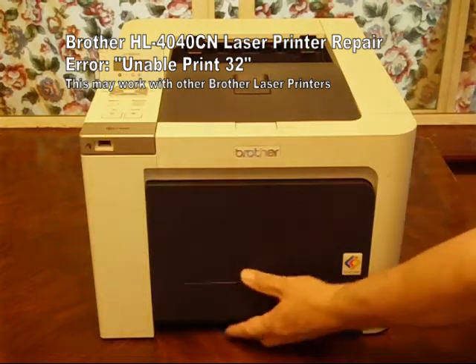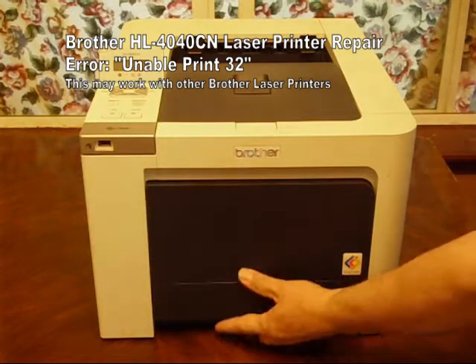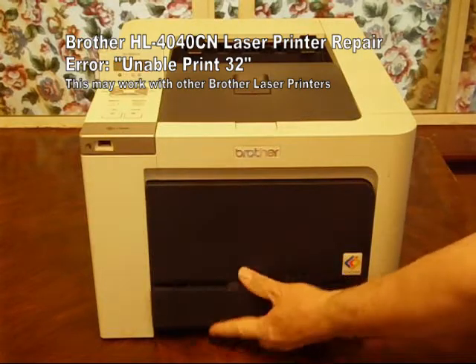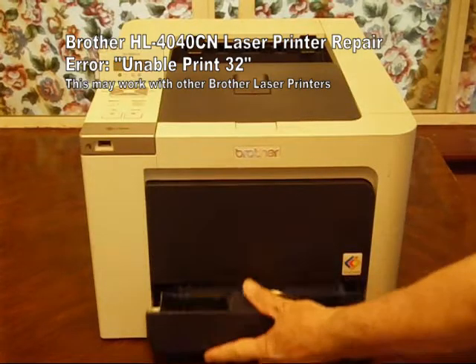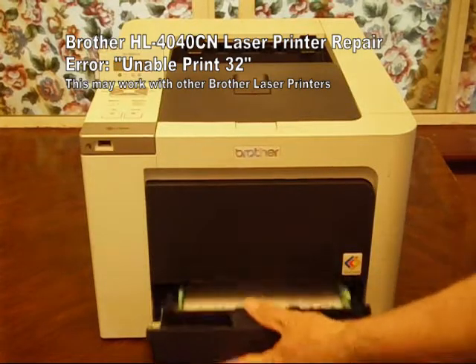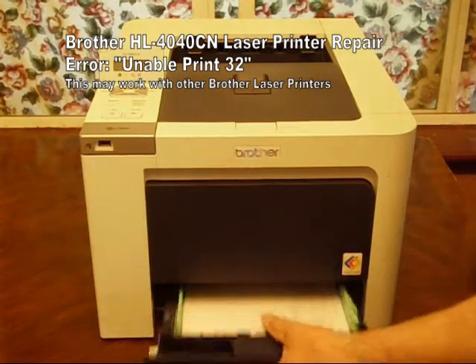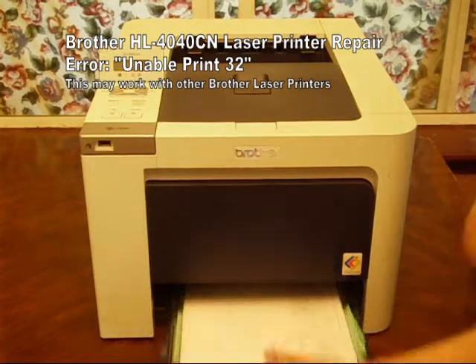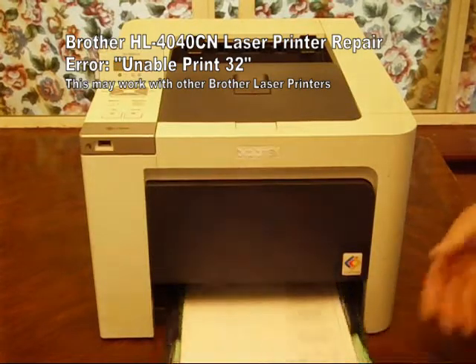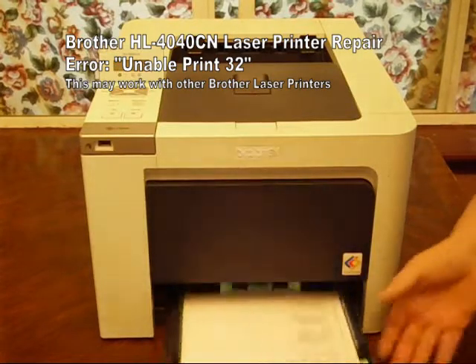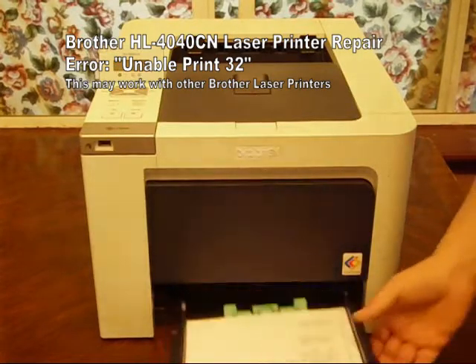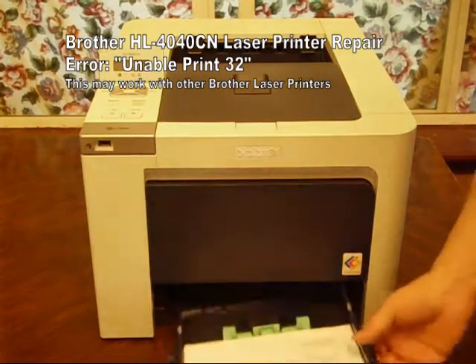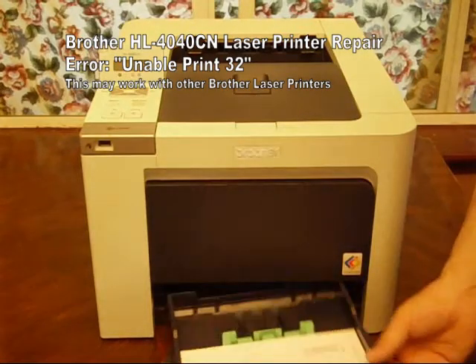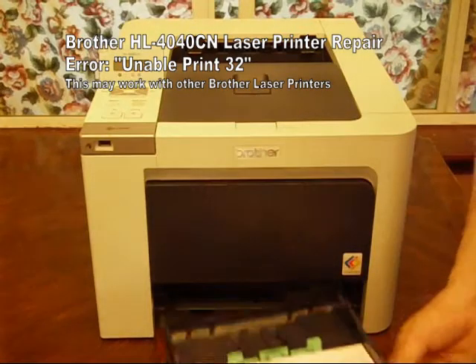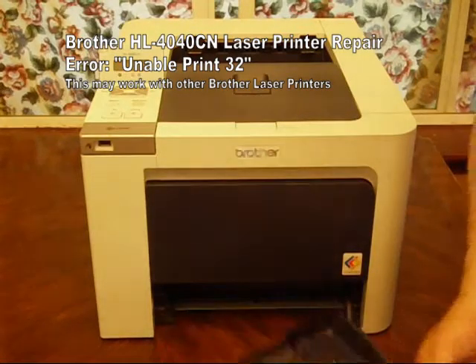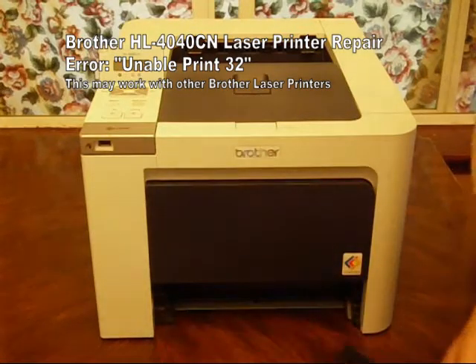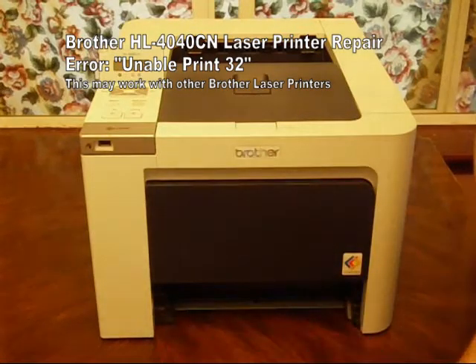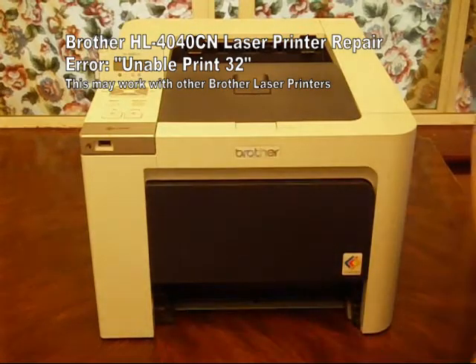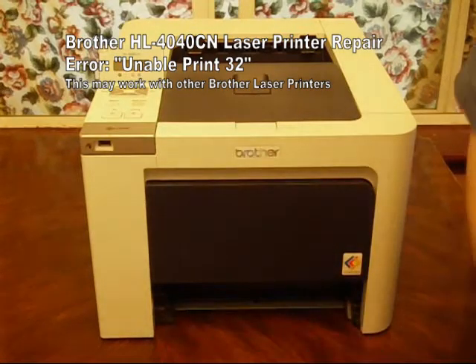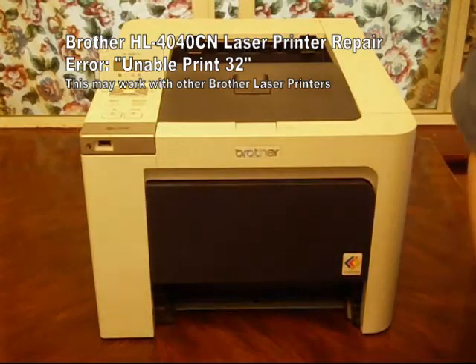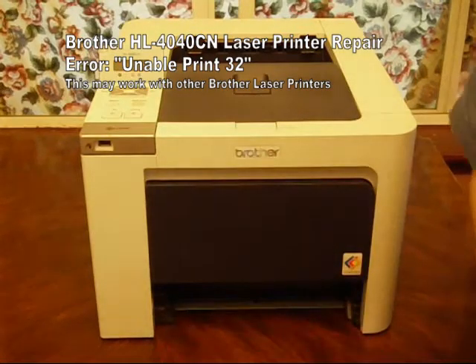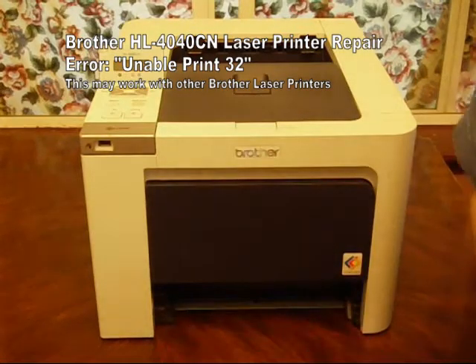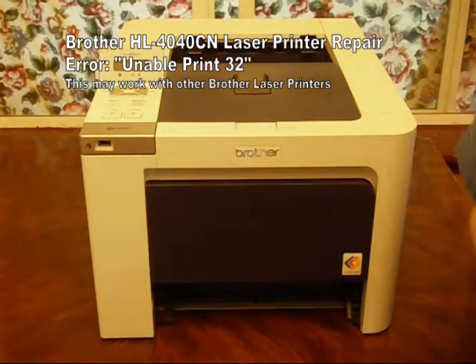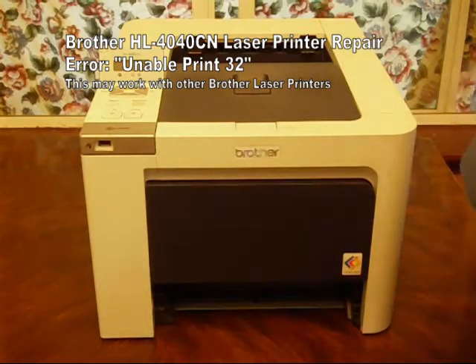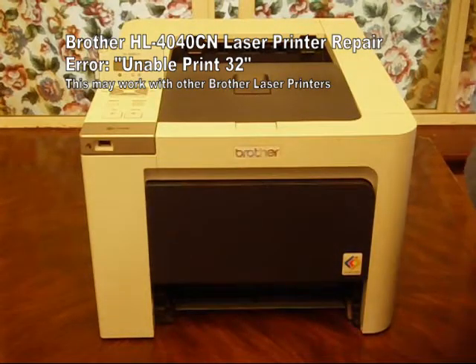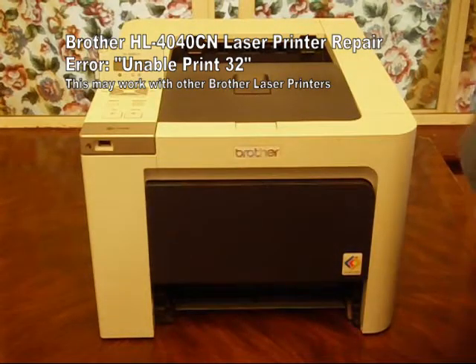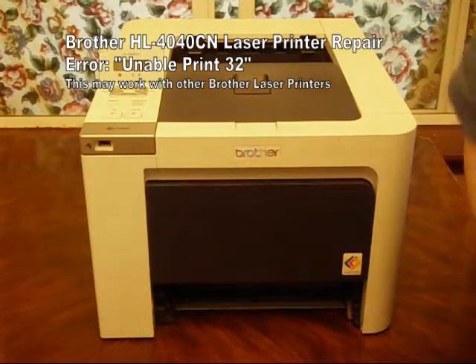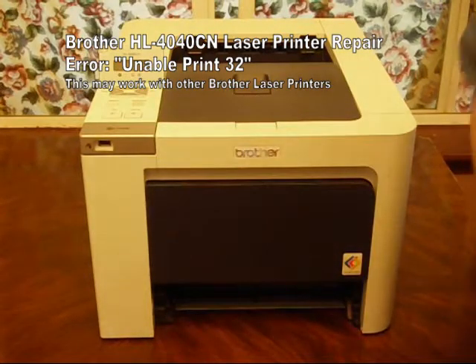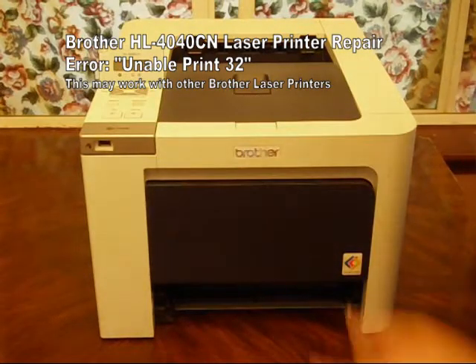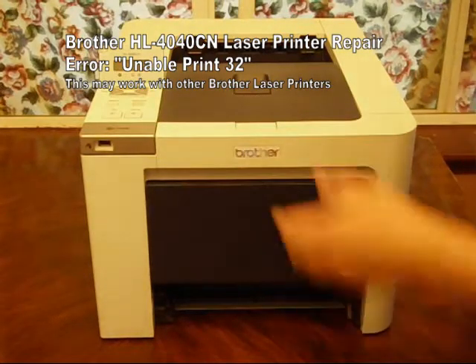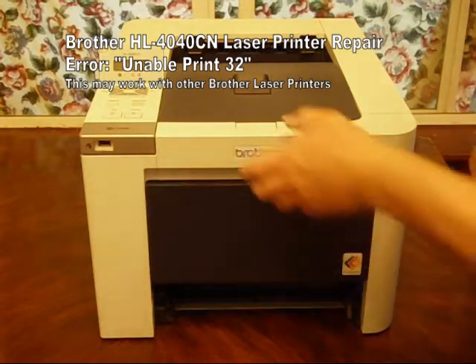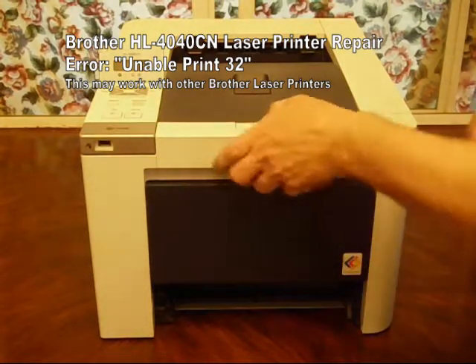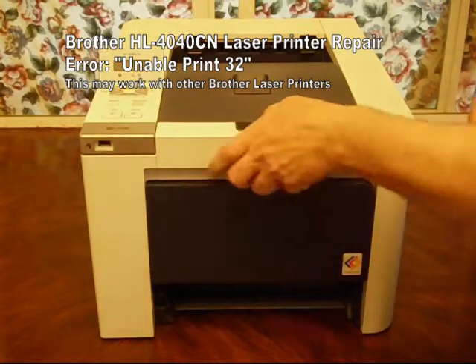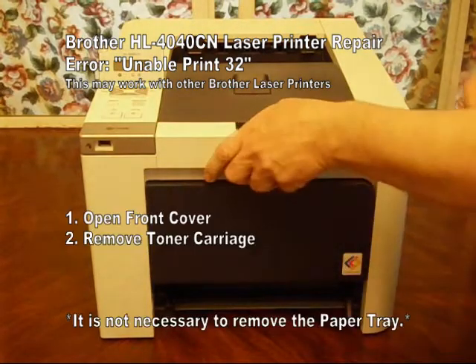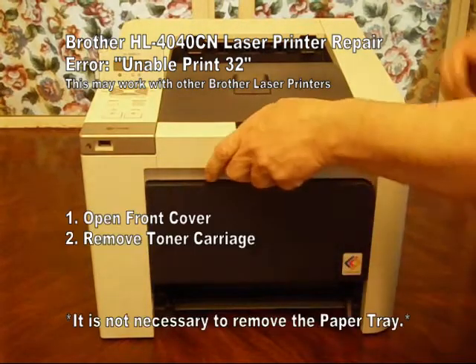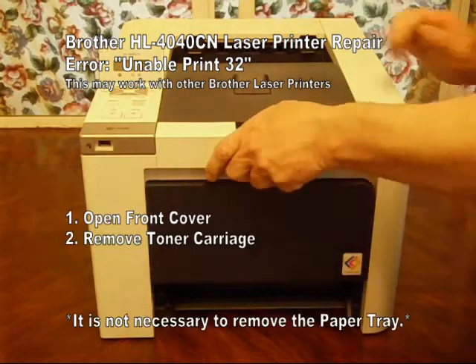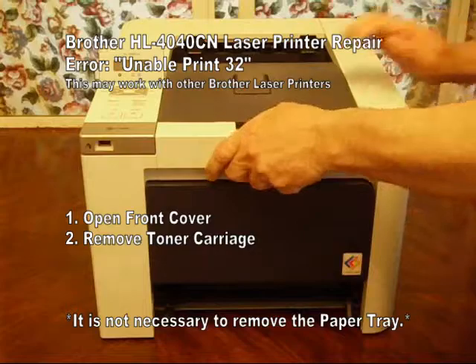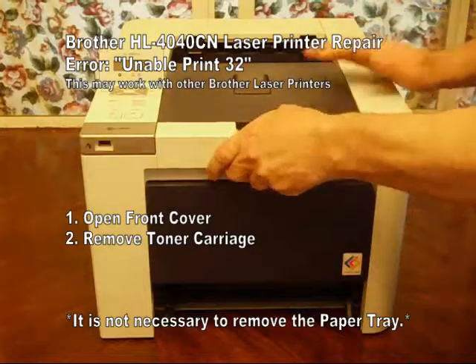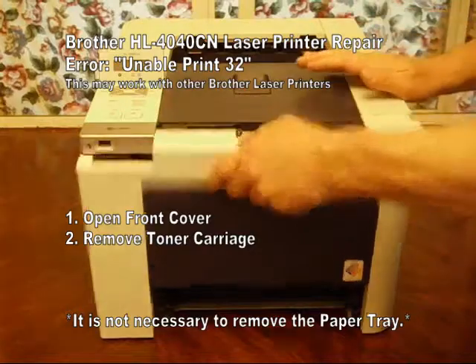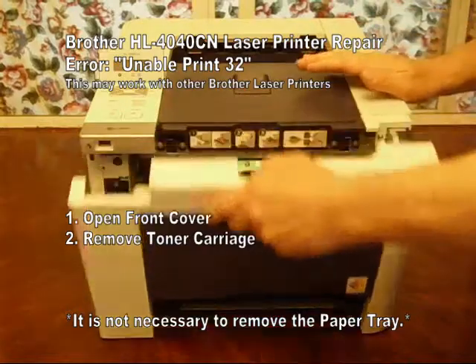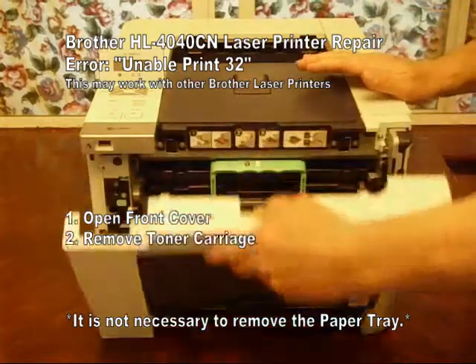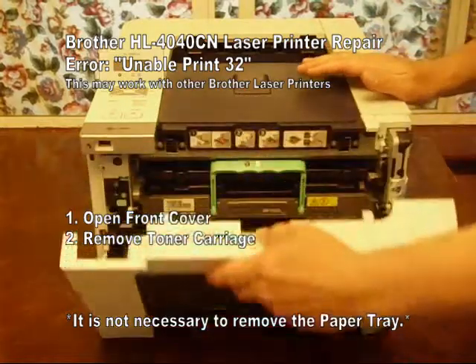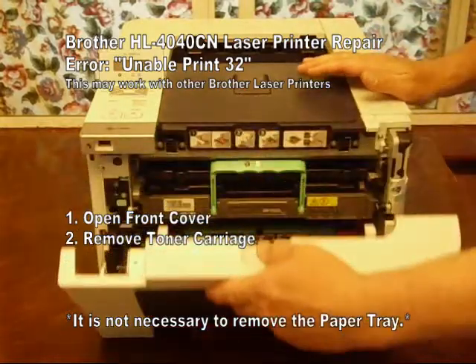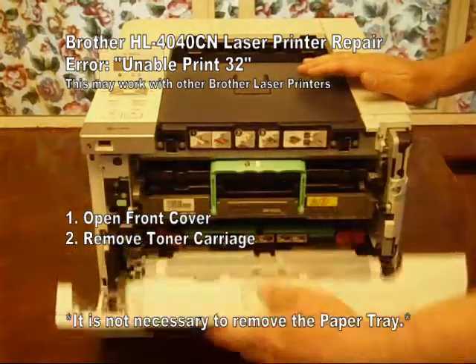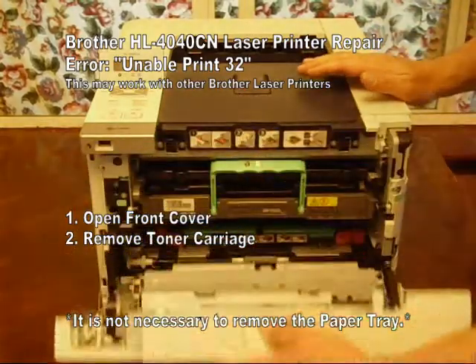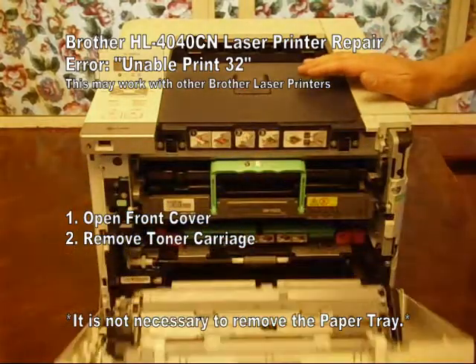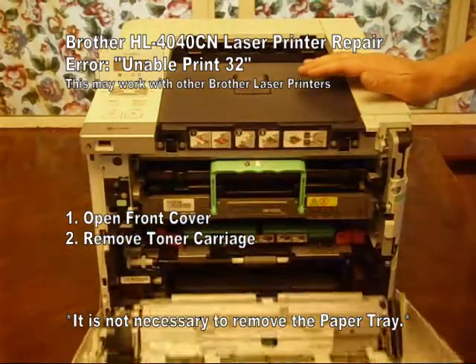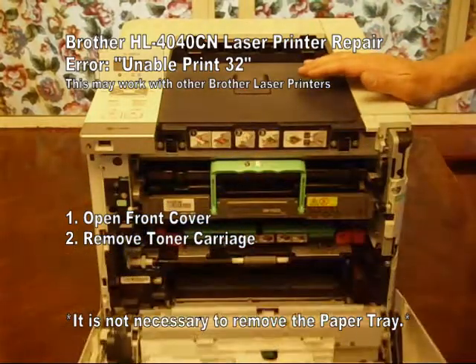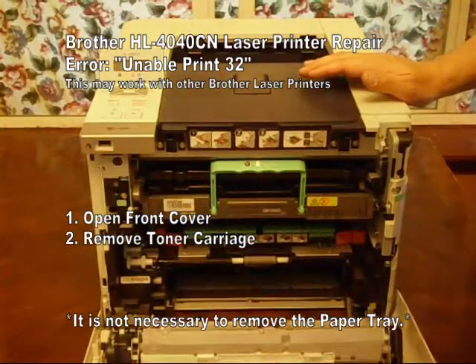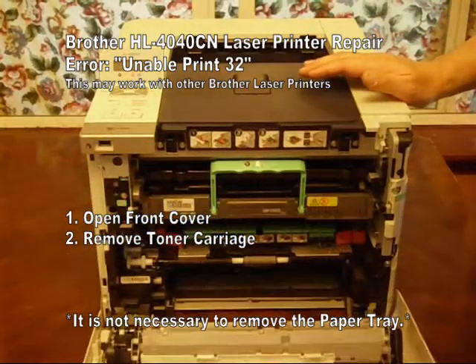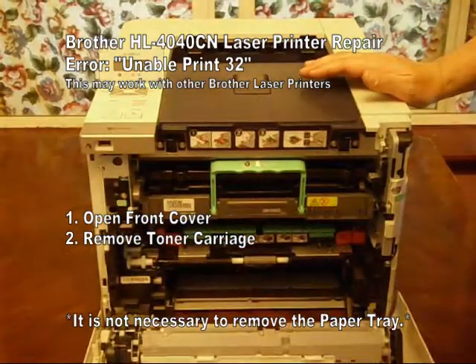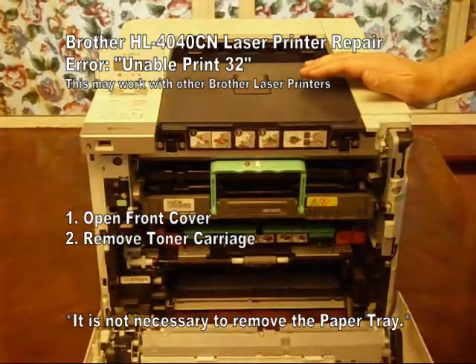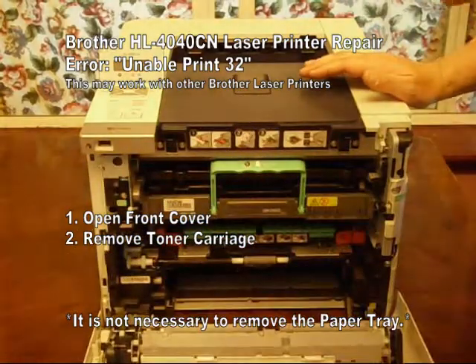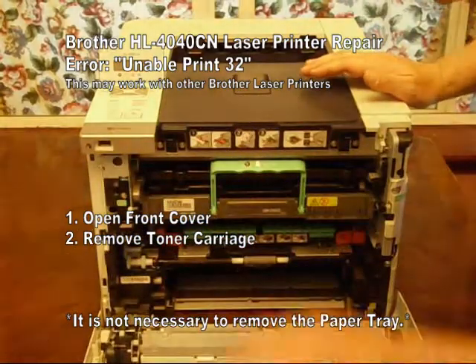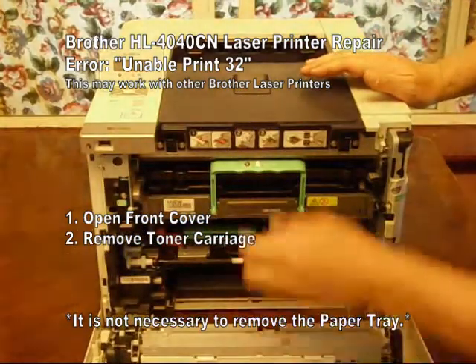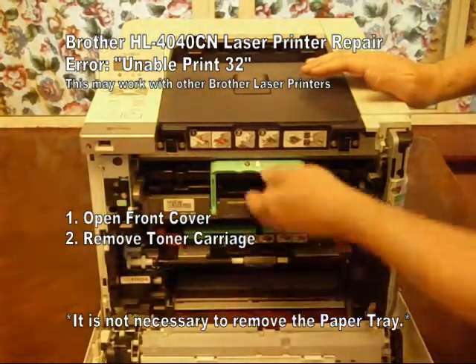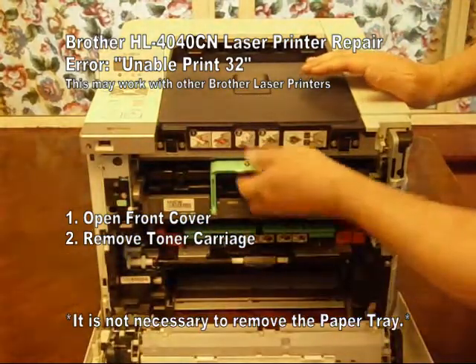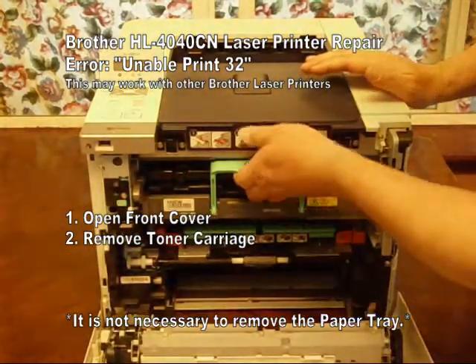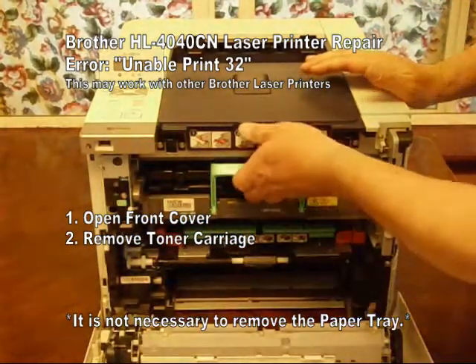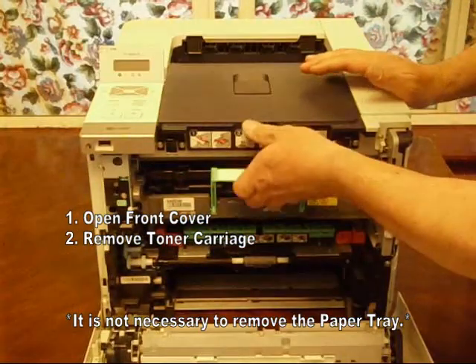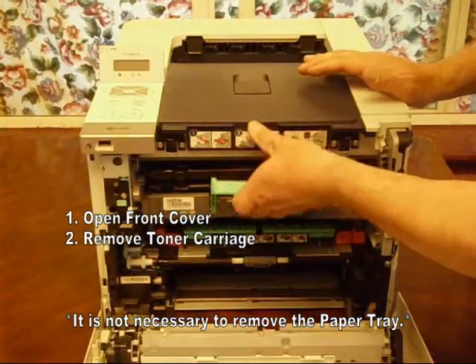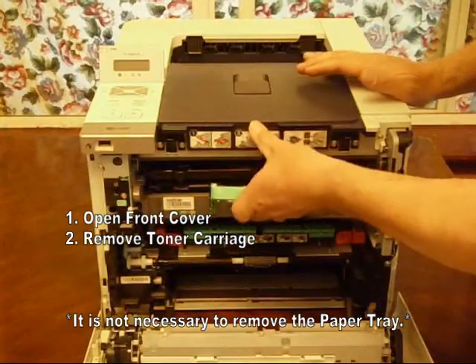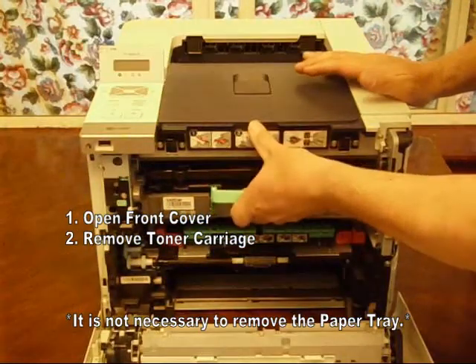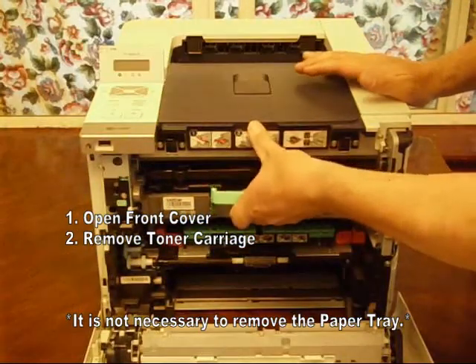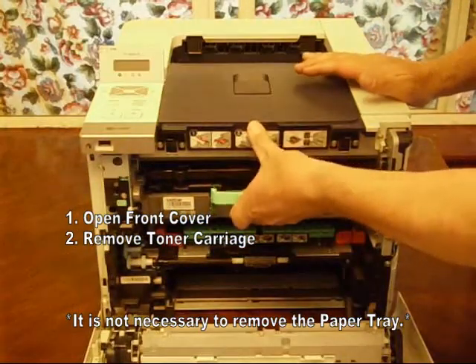This is how you fix a Brother HL4040CN laser printer that's giving the error message 'Unable to Print 32.'